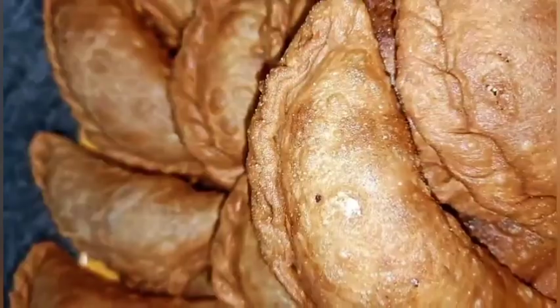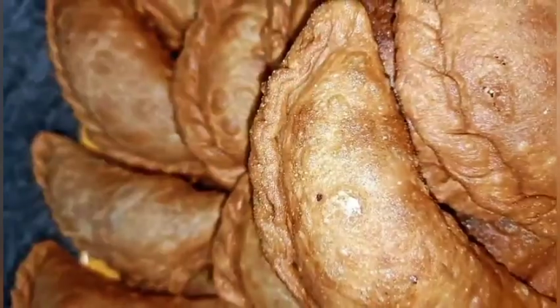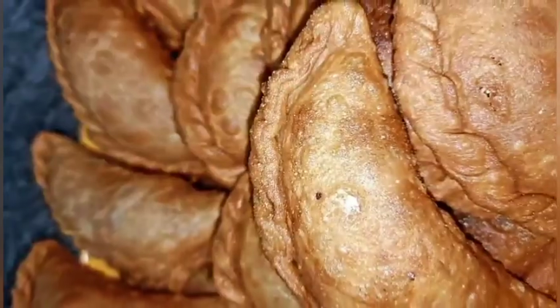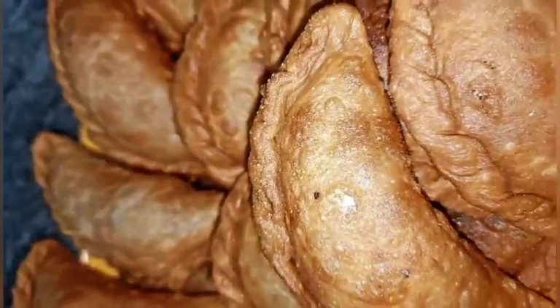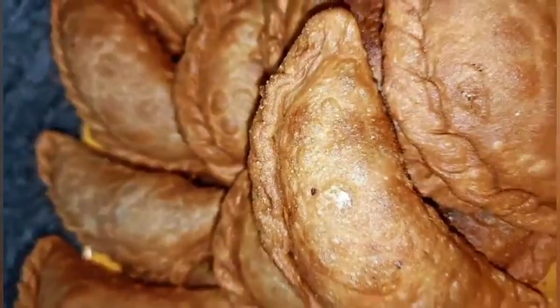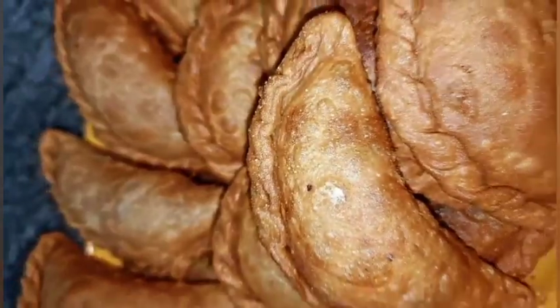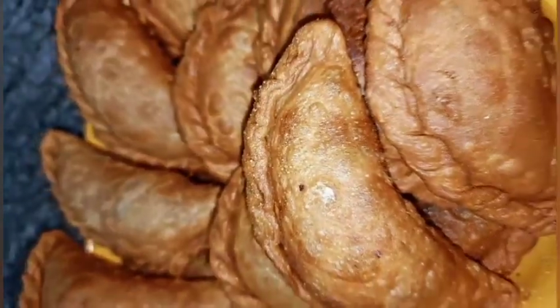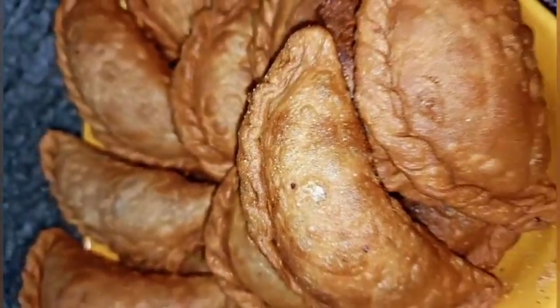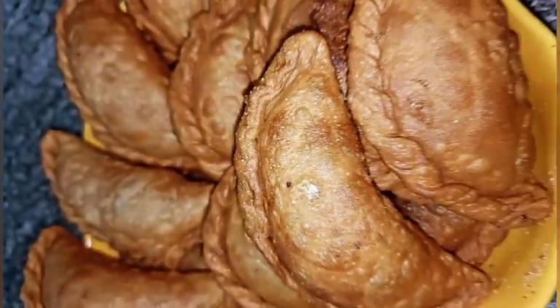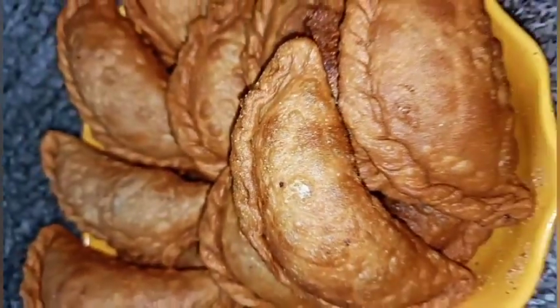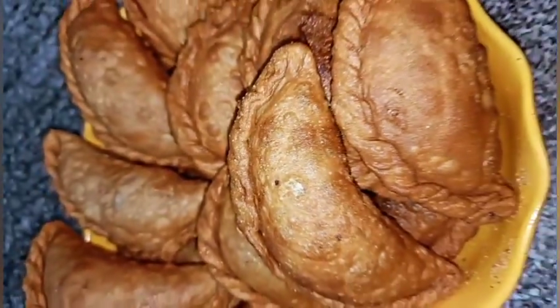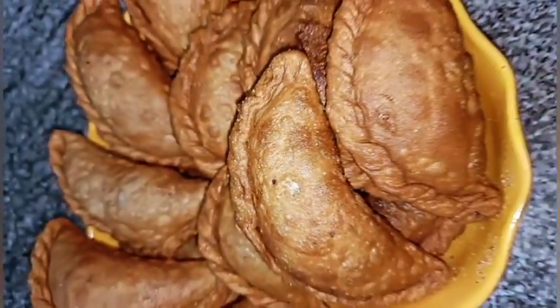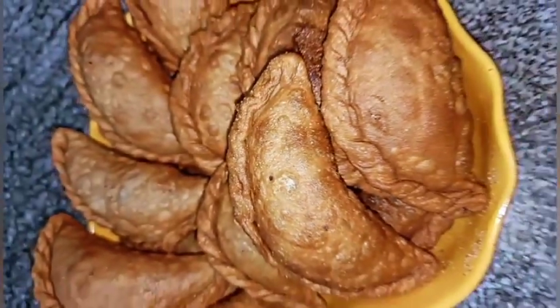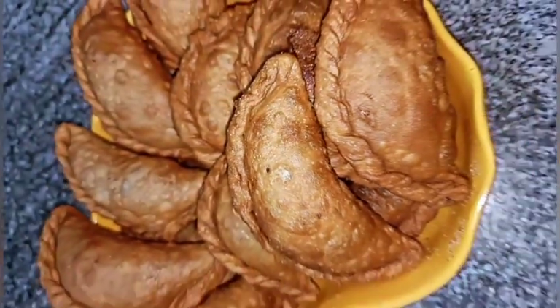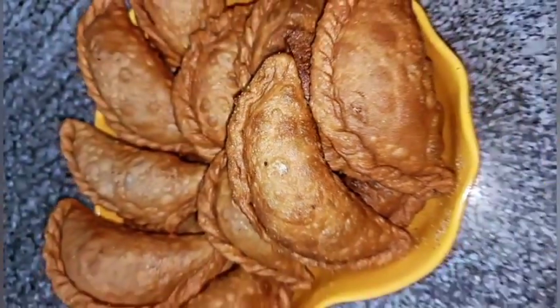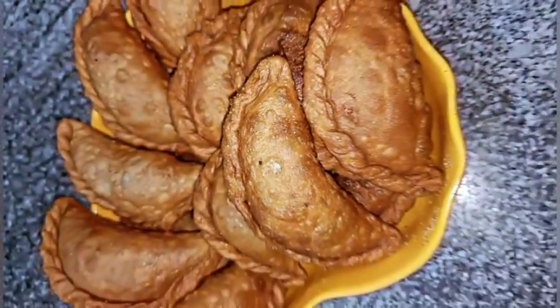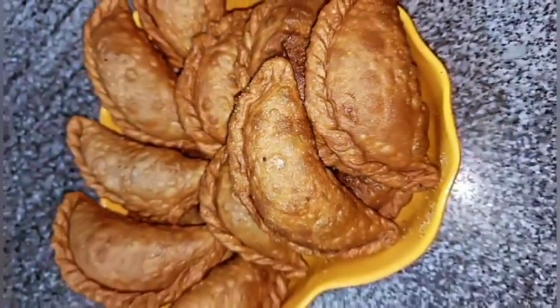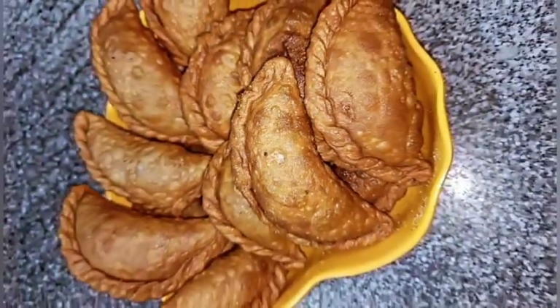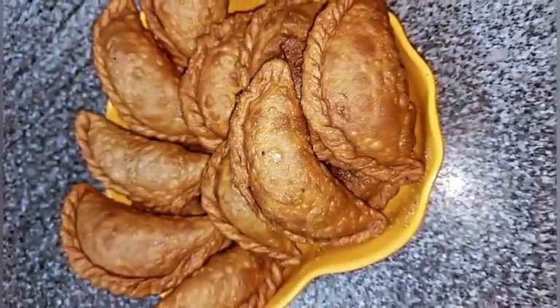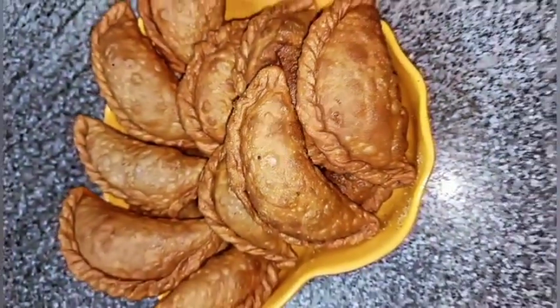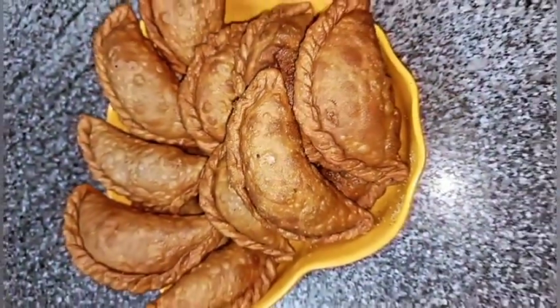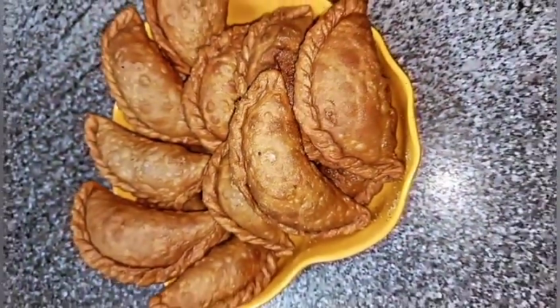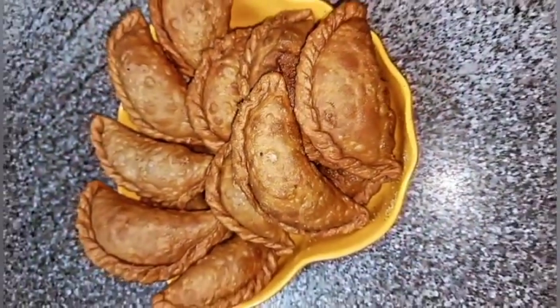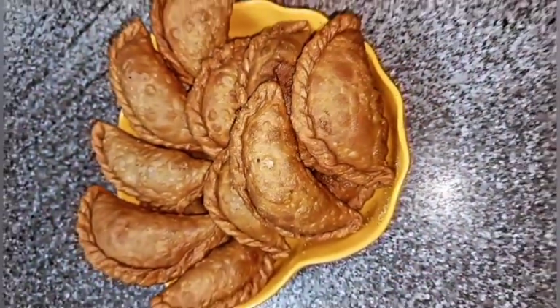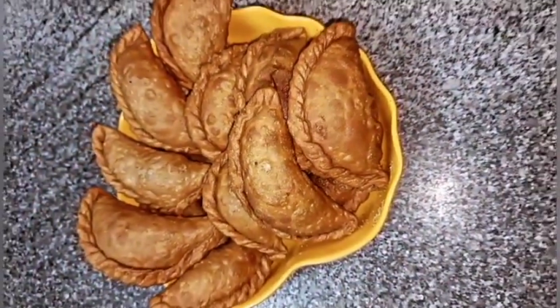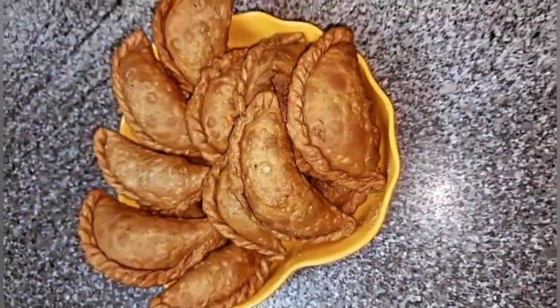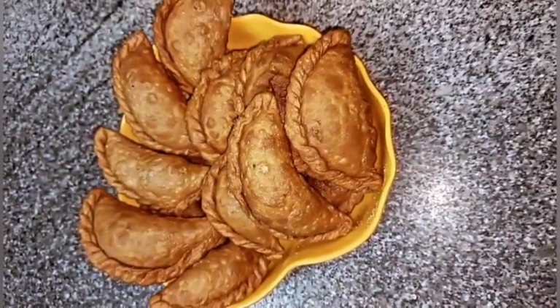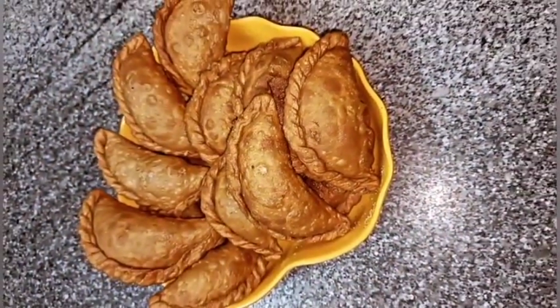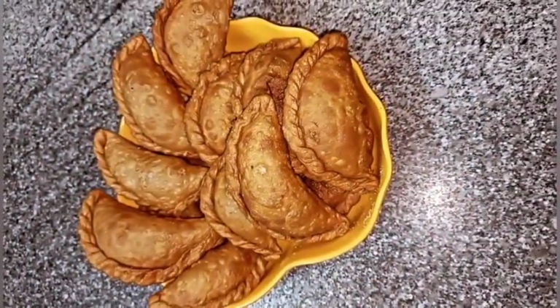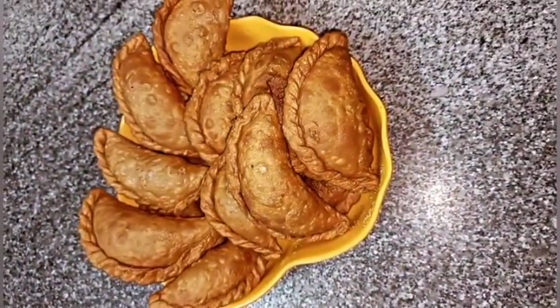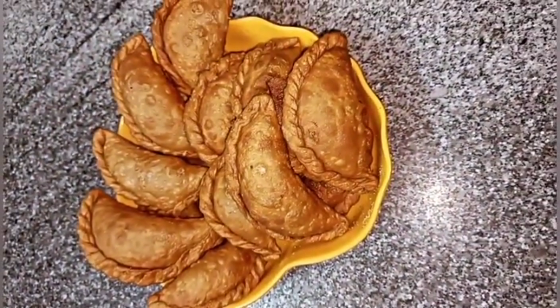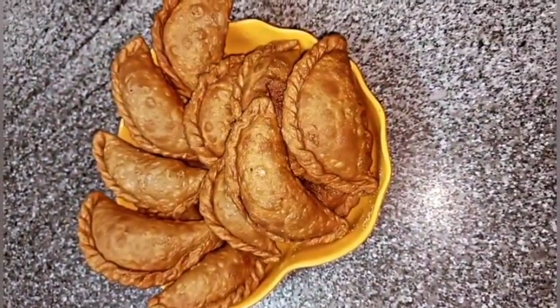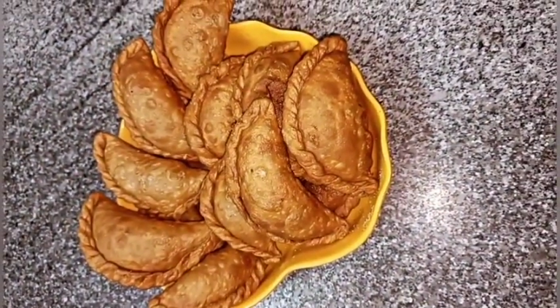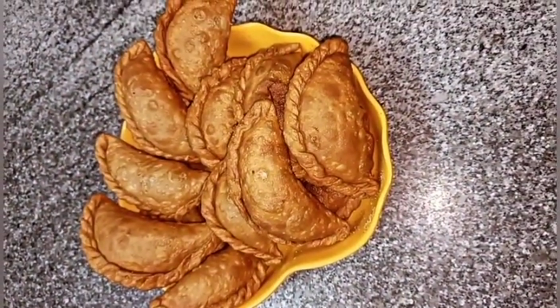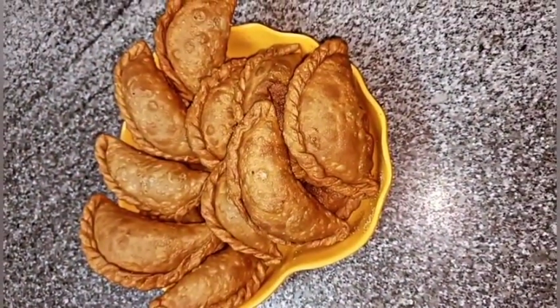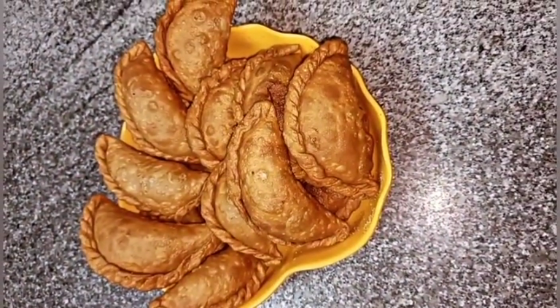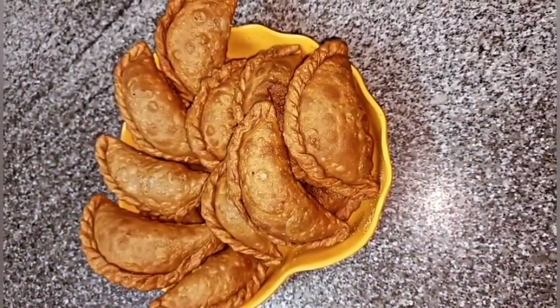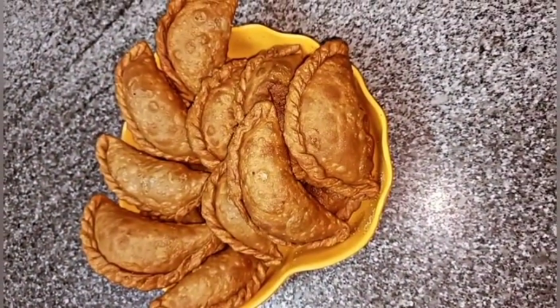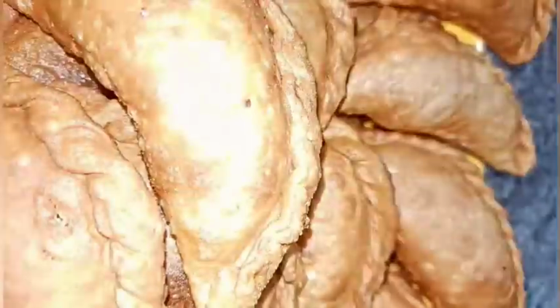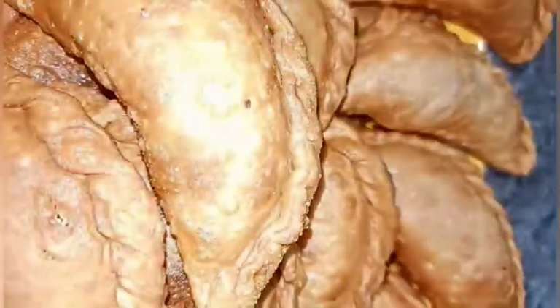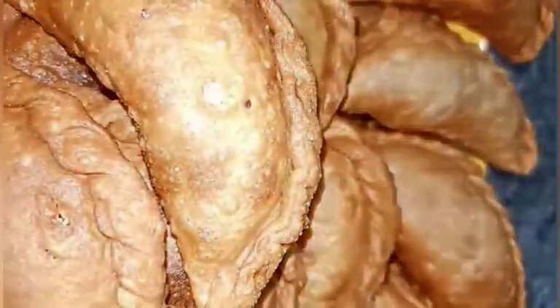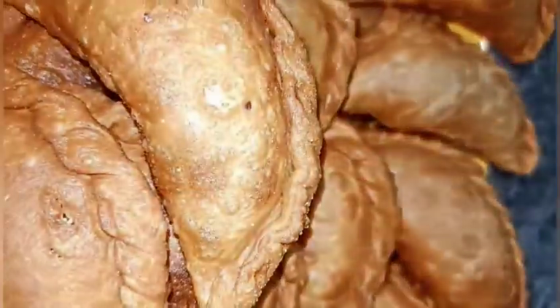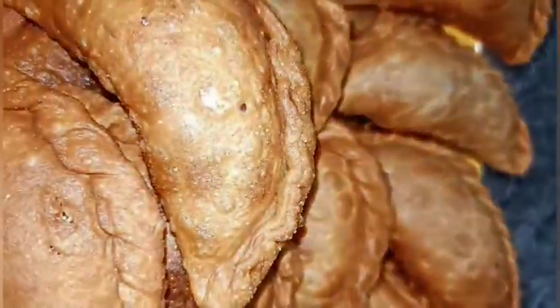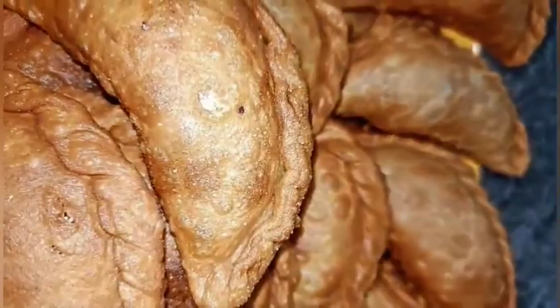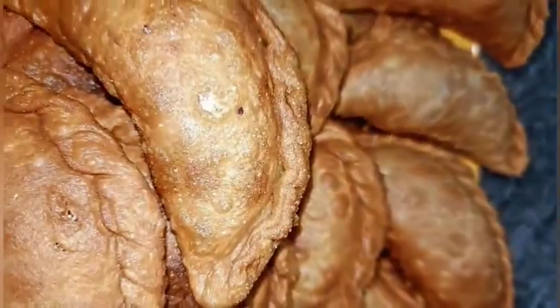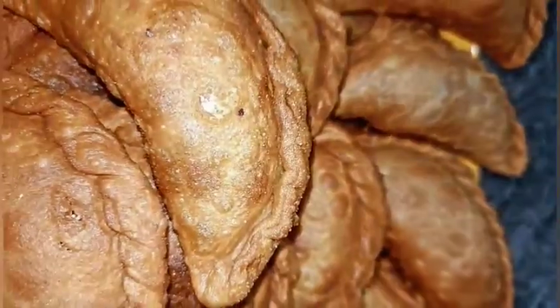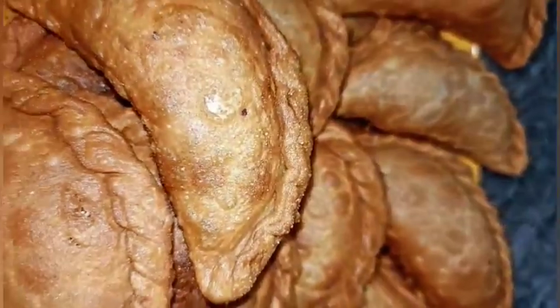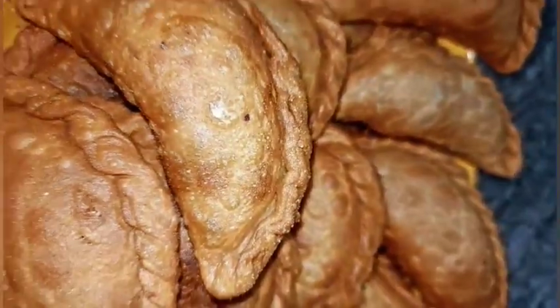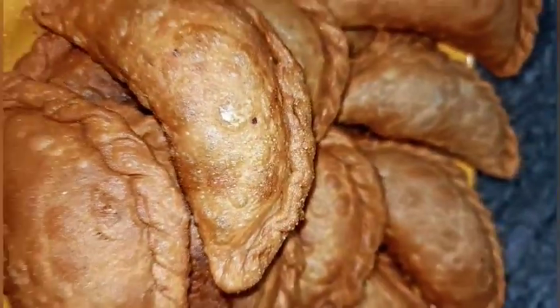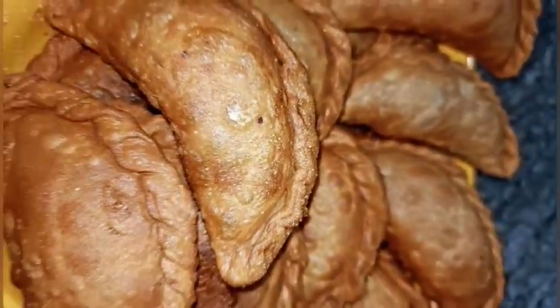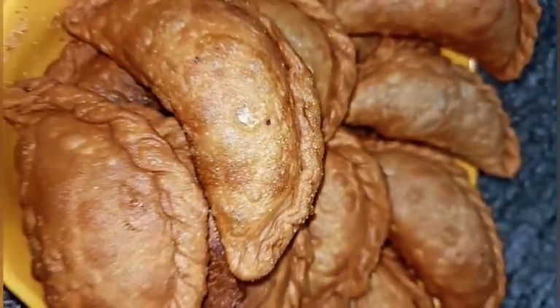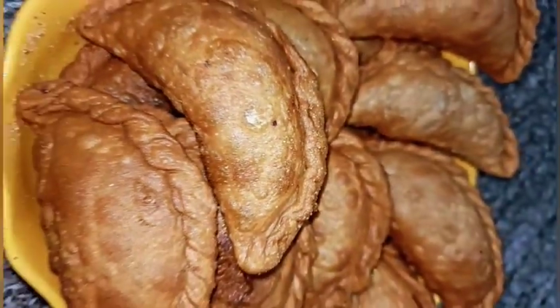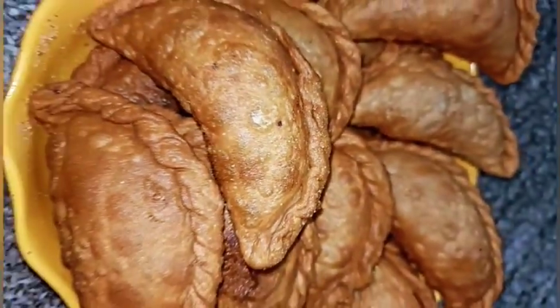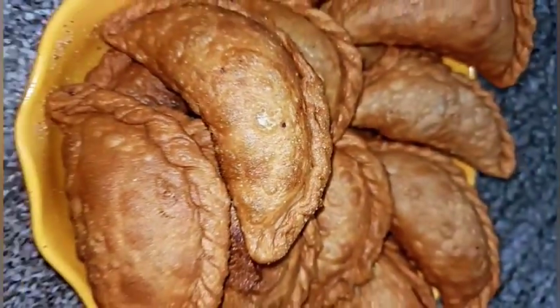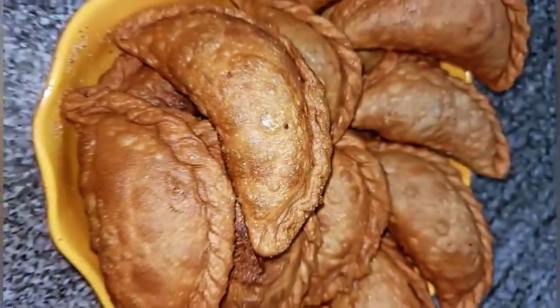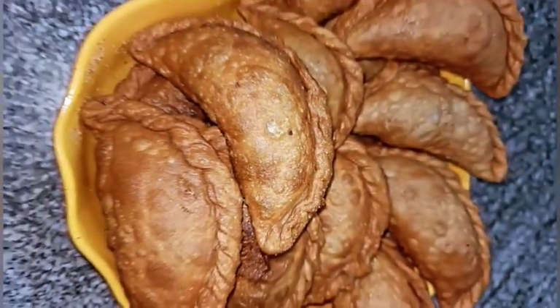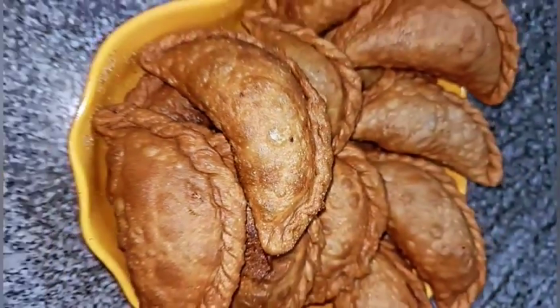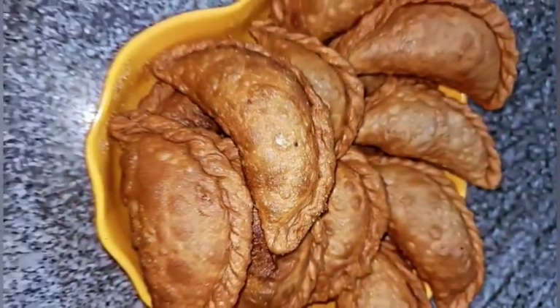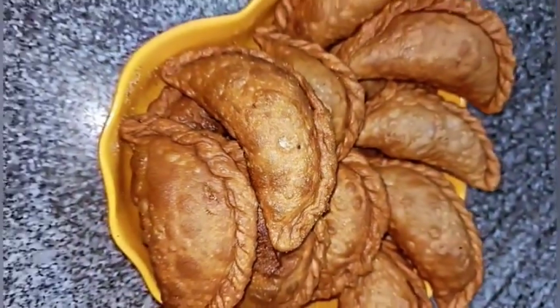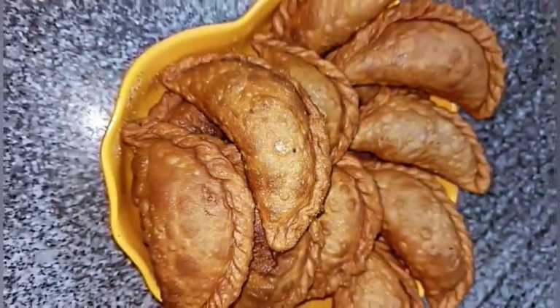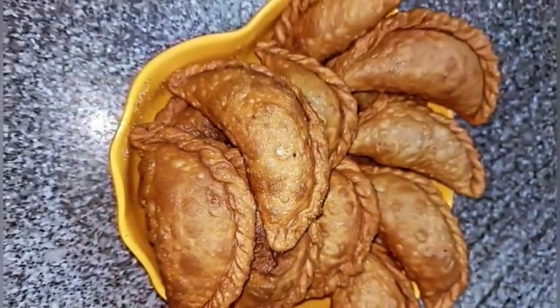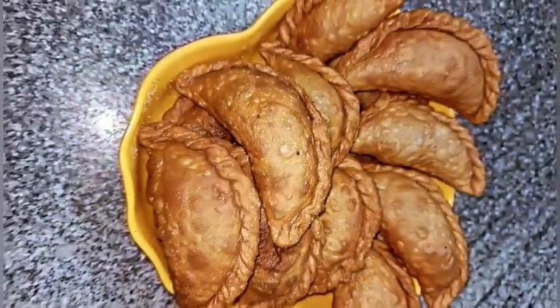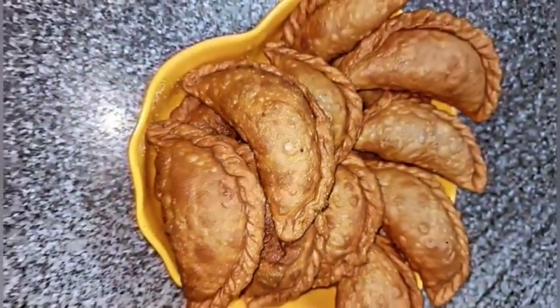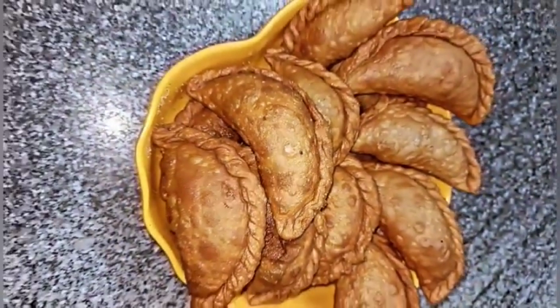Hi! Welcome to Hemarani Trendy Creations. Today the recipe is for this recipe.